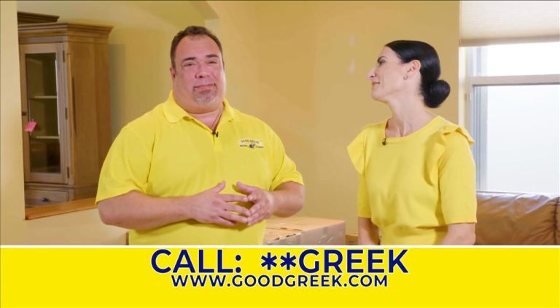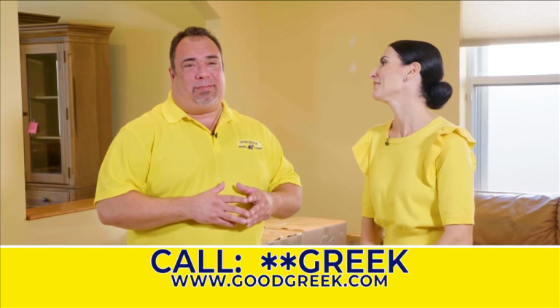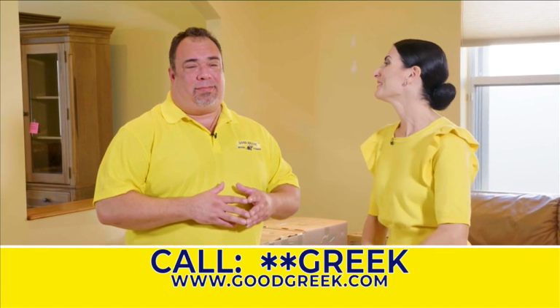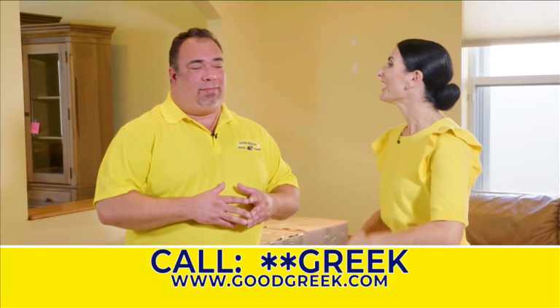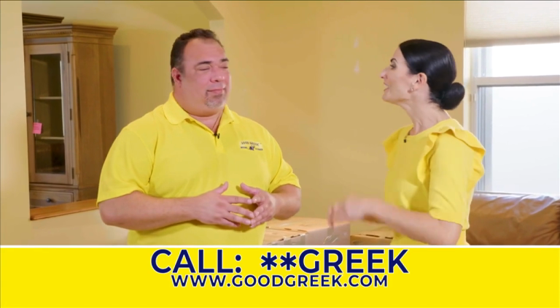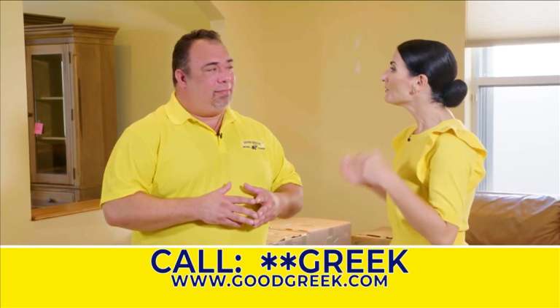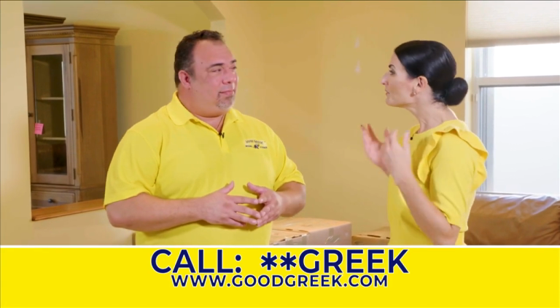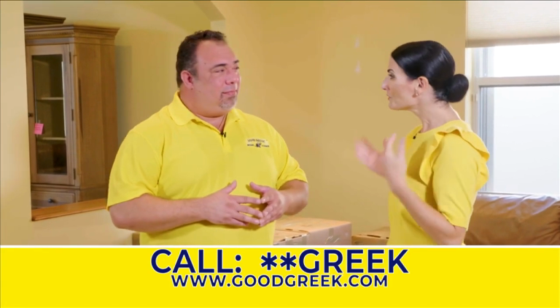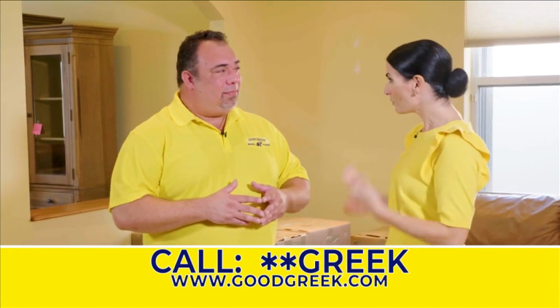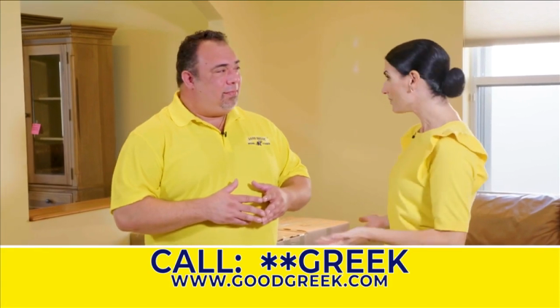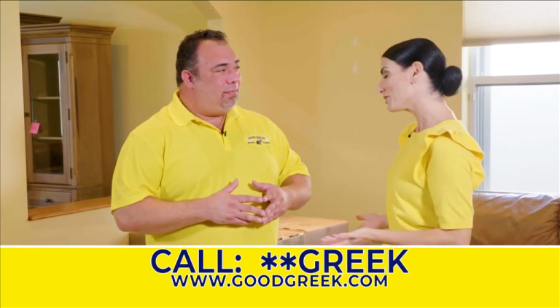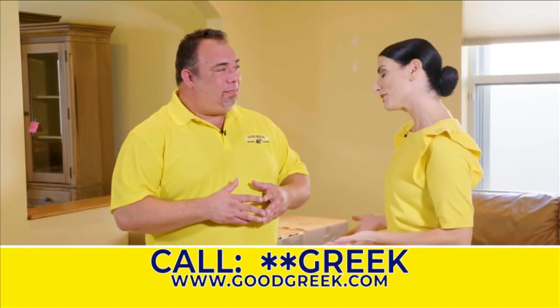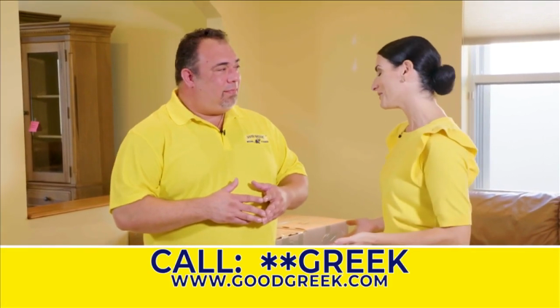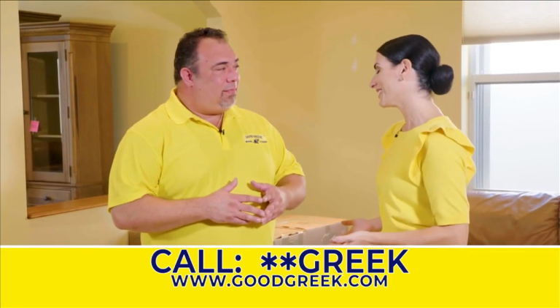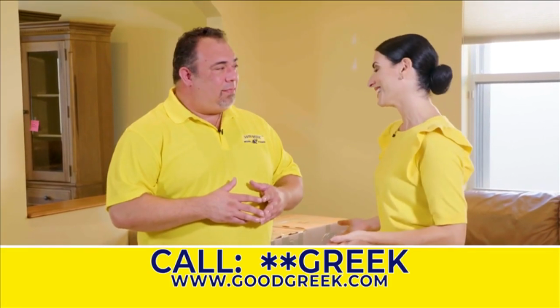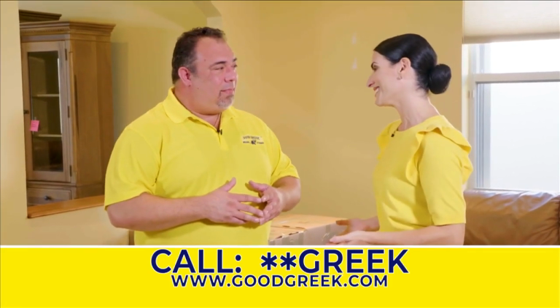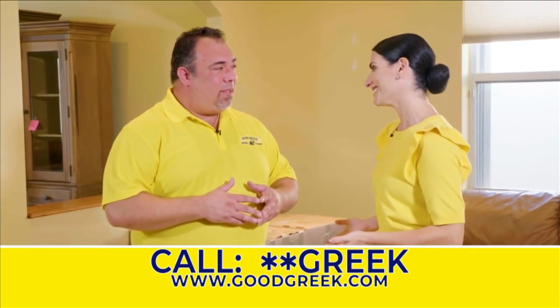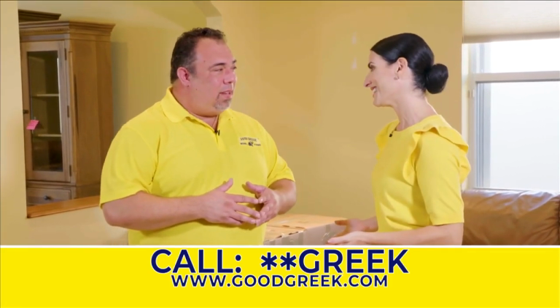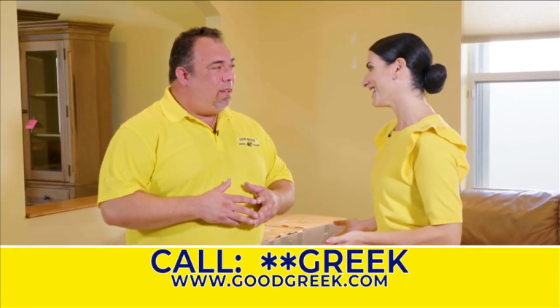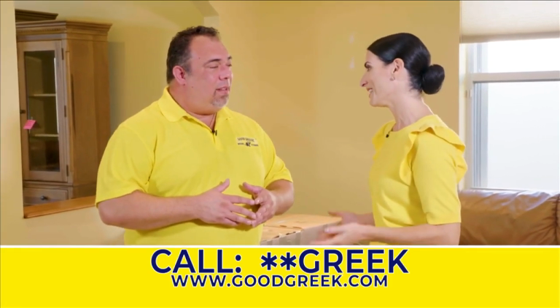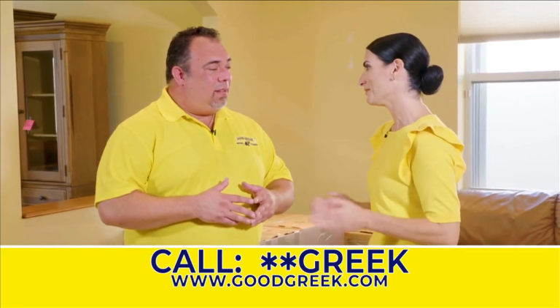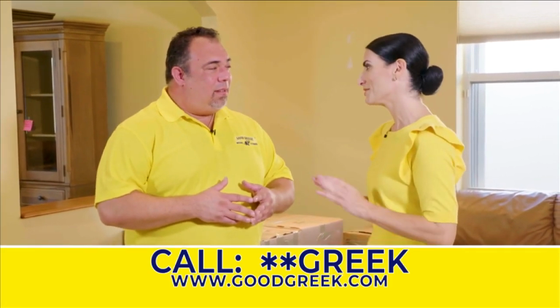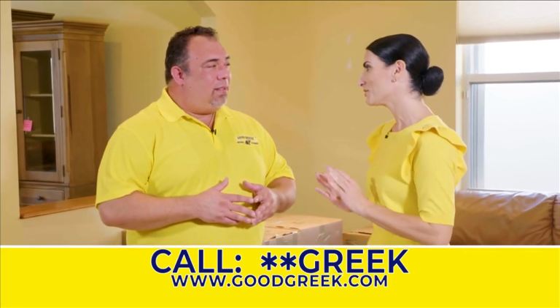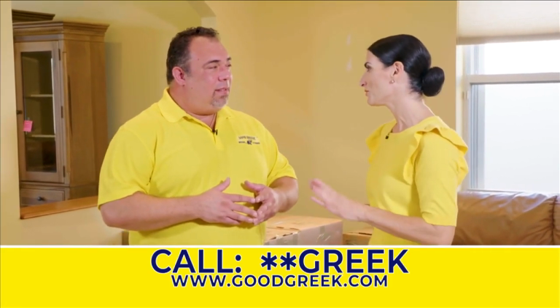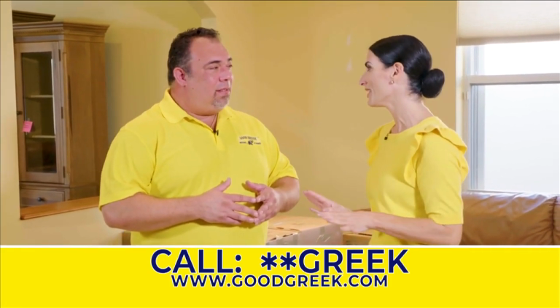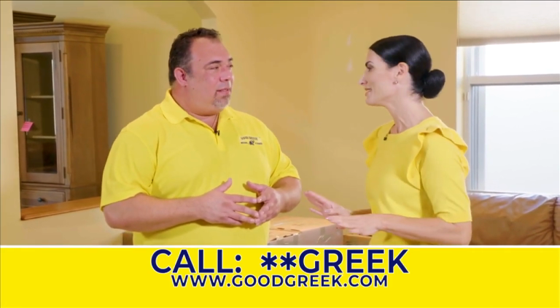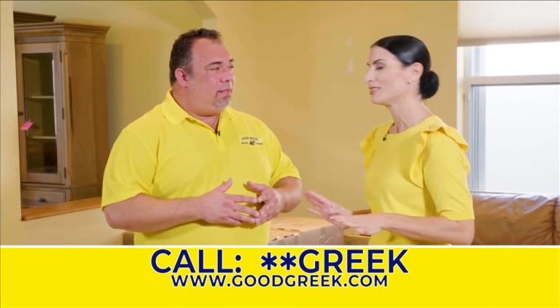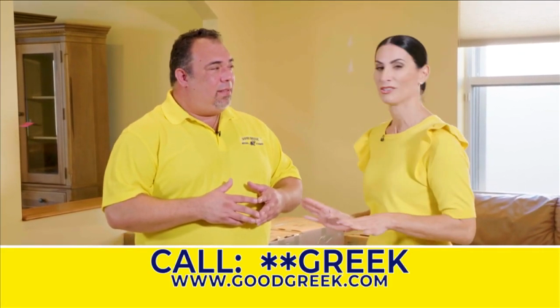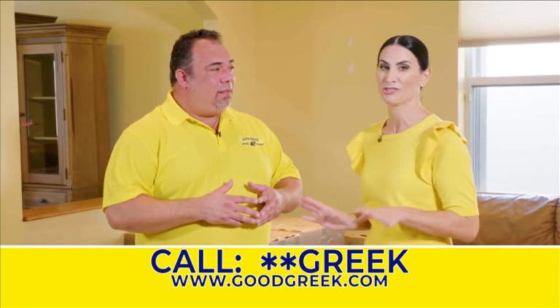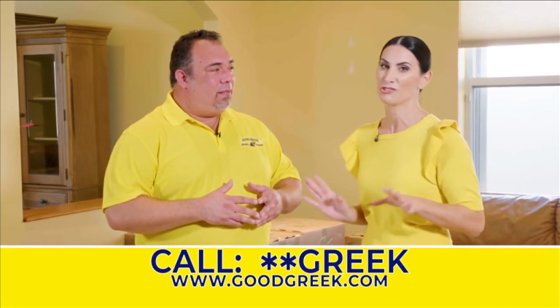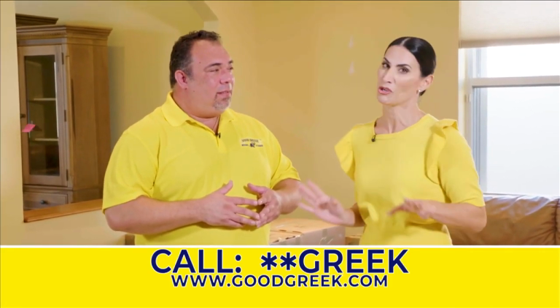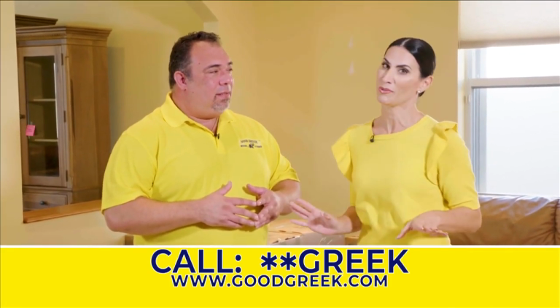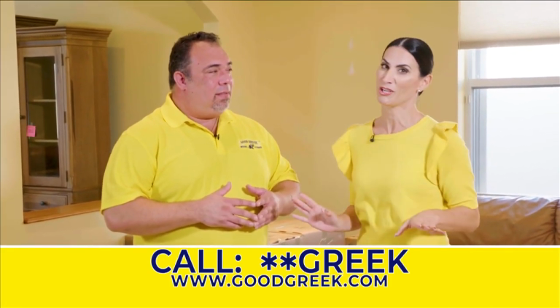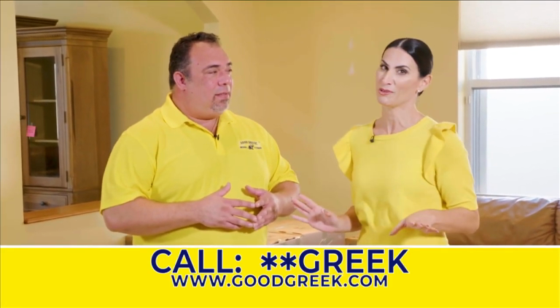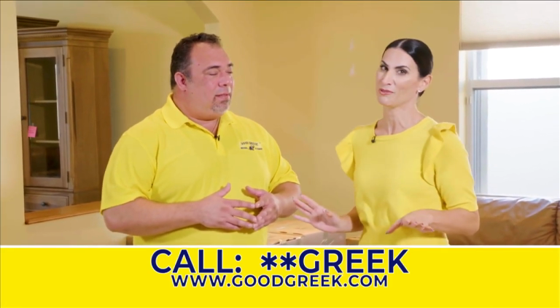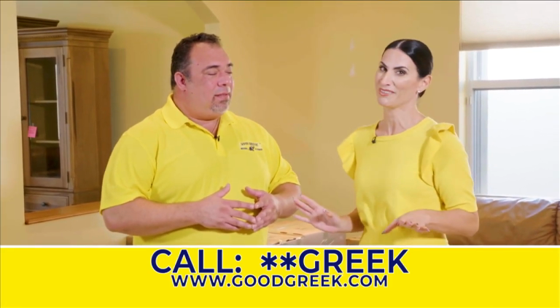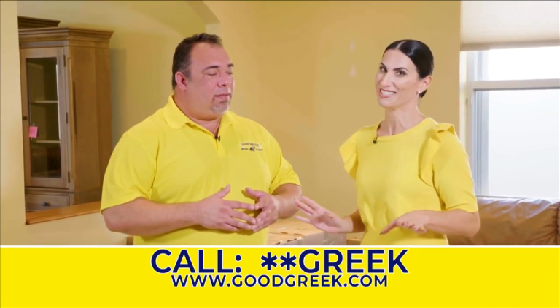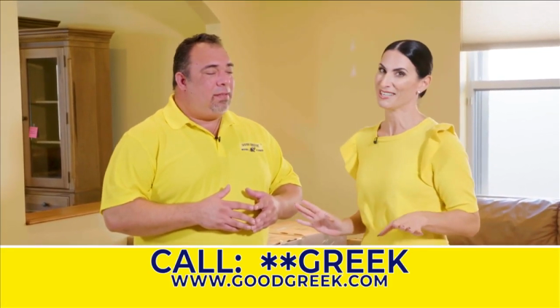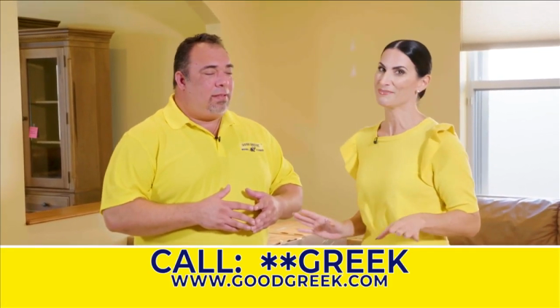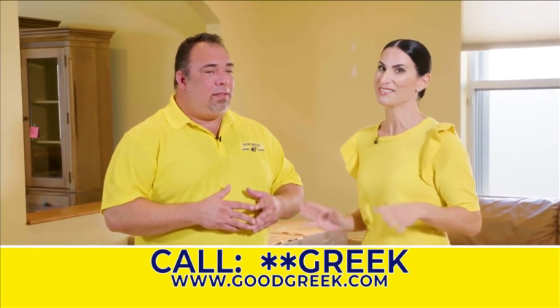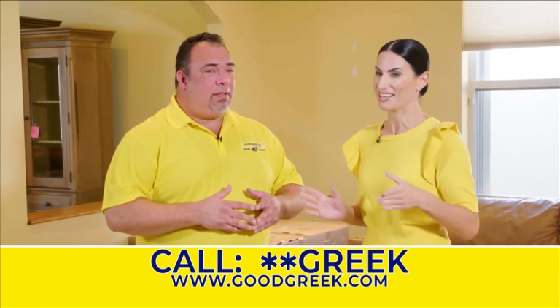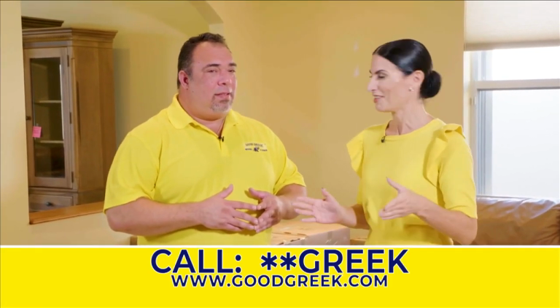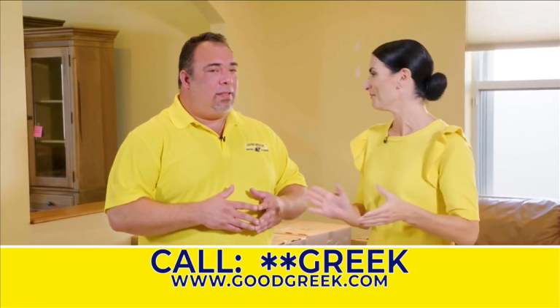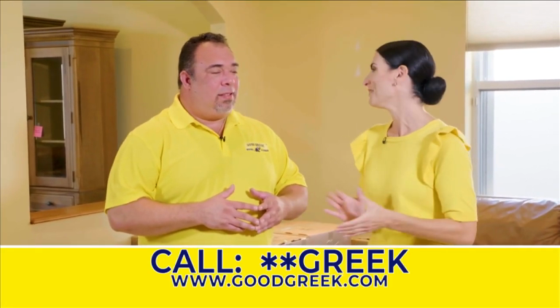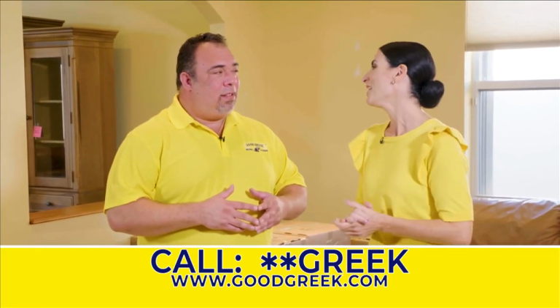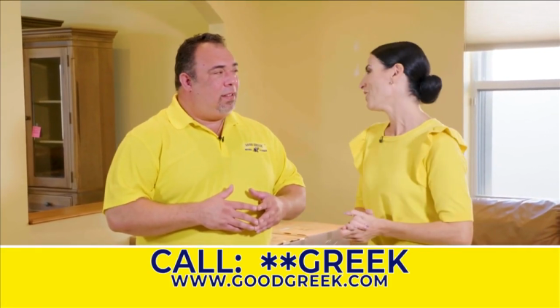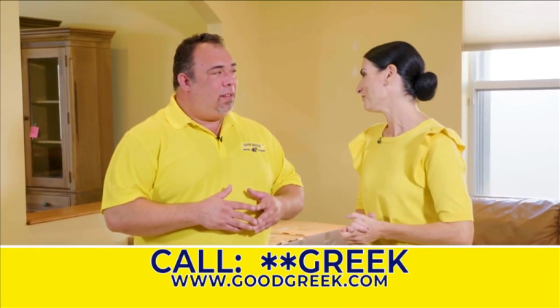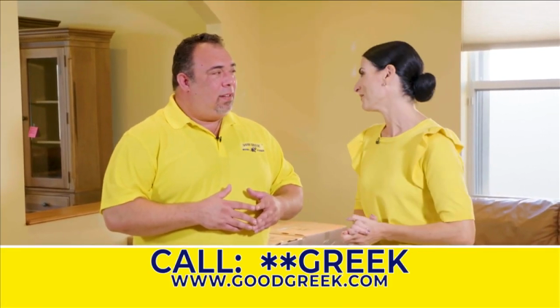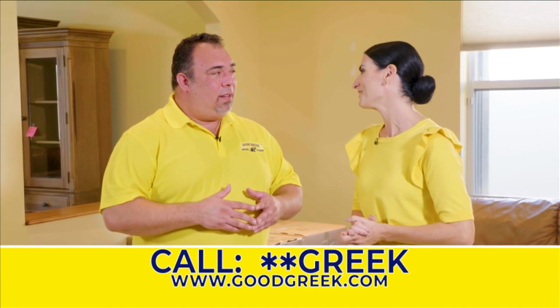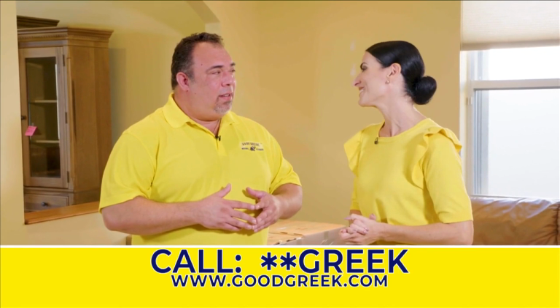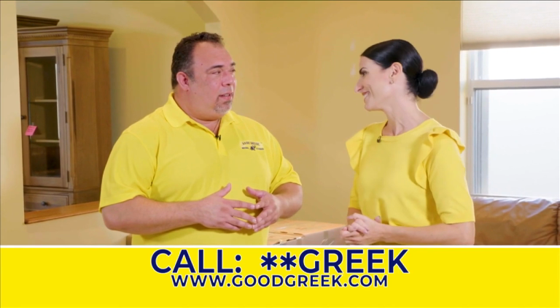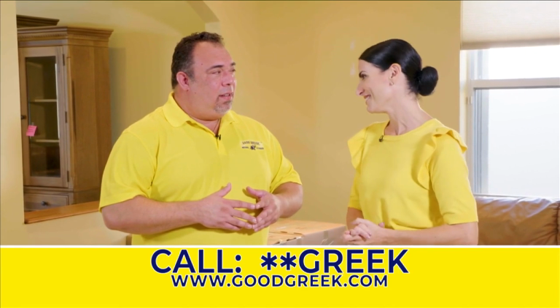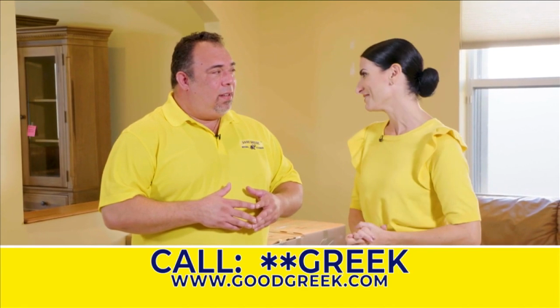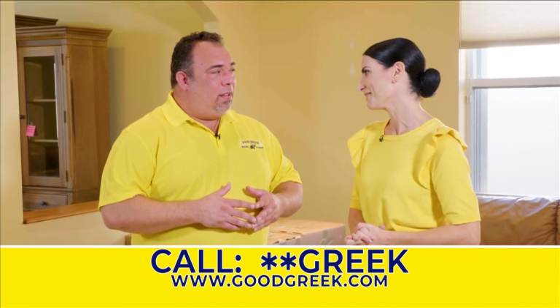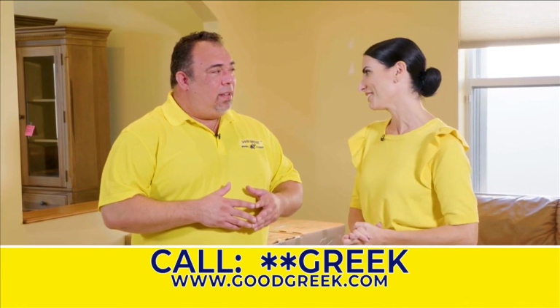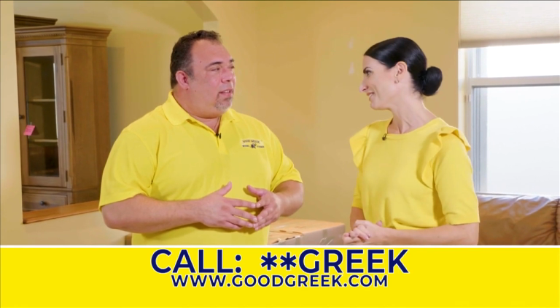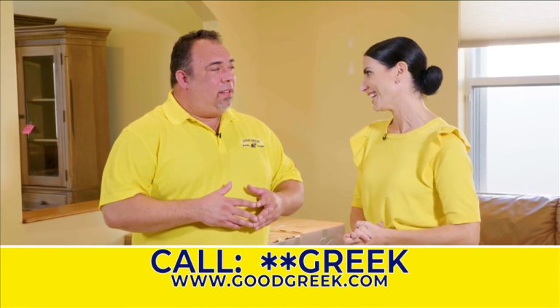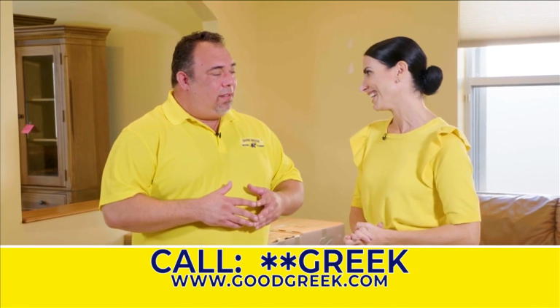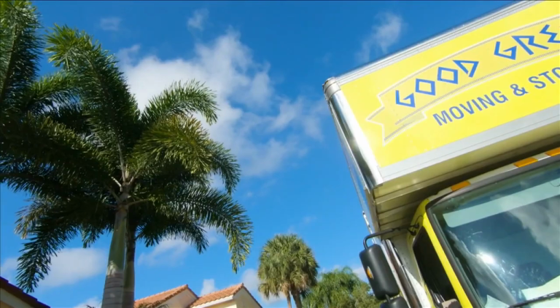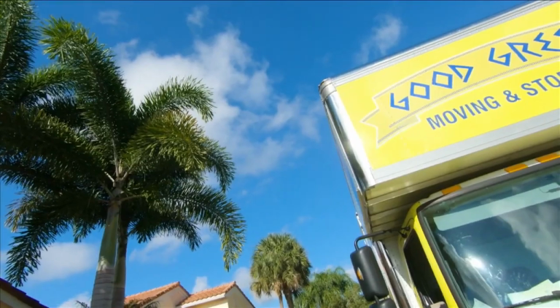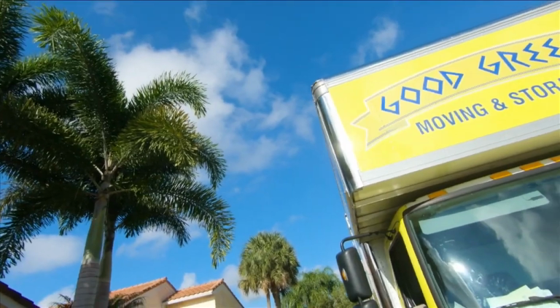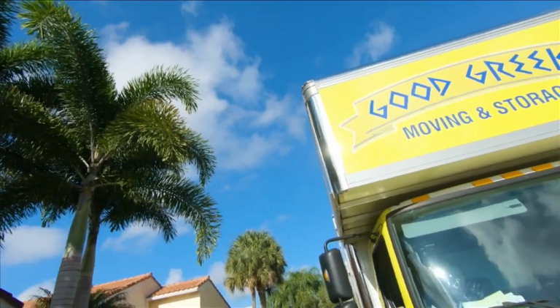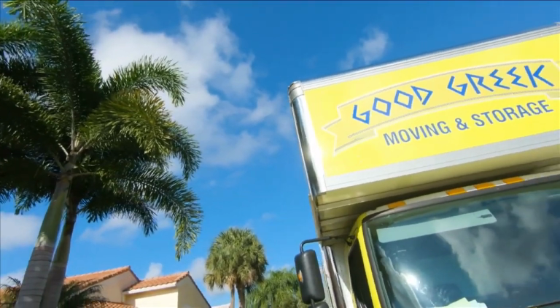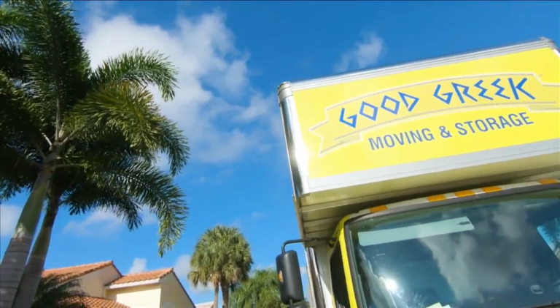Spiro, thank you so much for joining us today. It was great to learn so many good moving tips that I hope homeowners can use when they're ready.